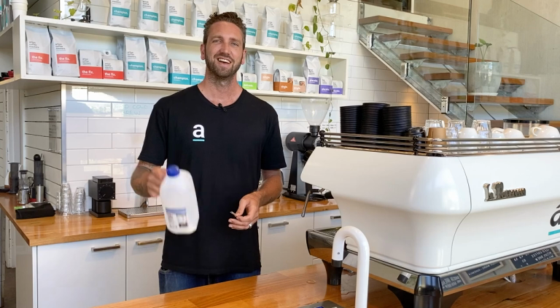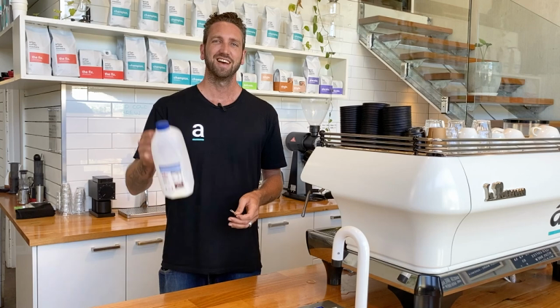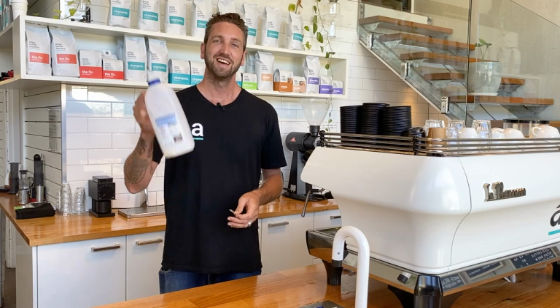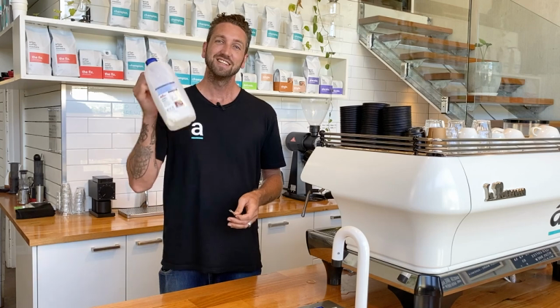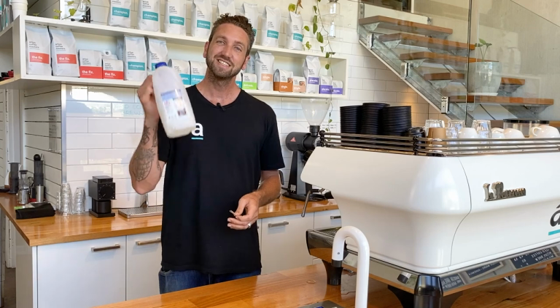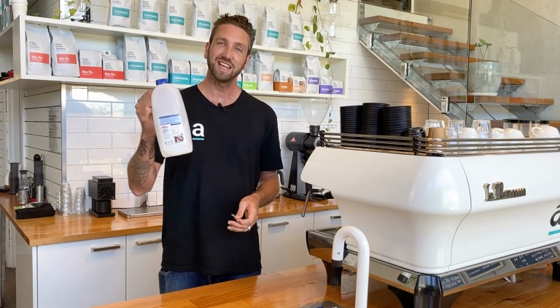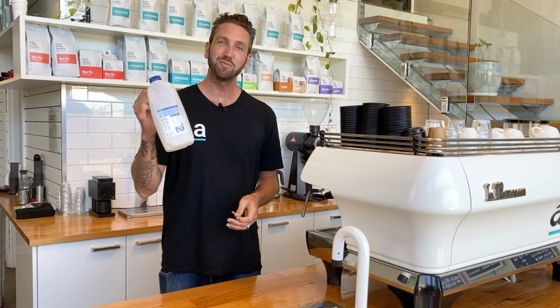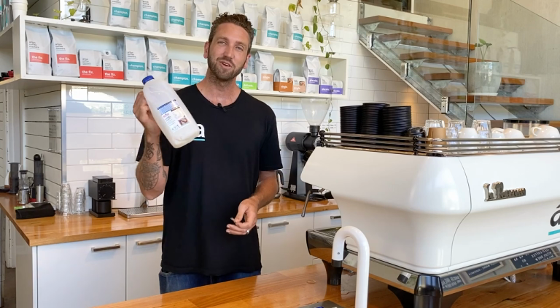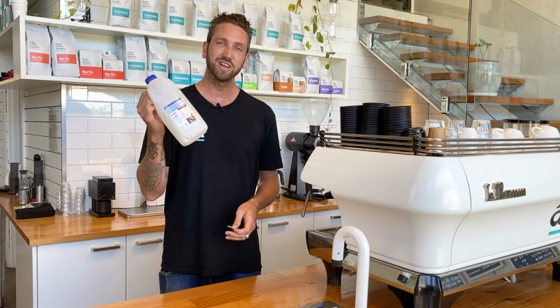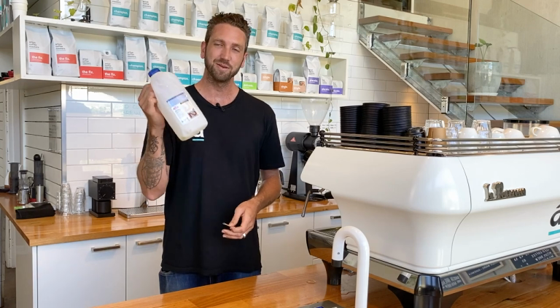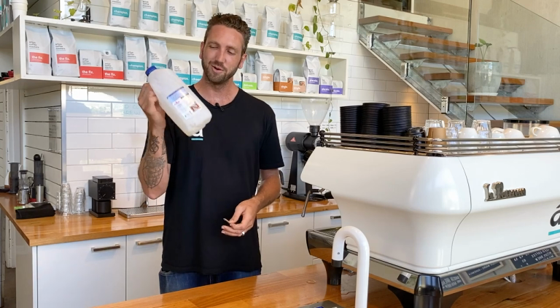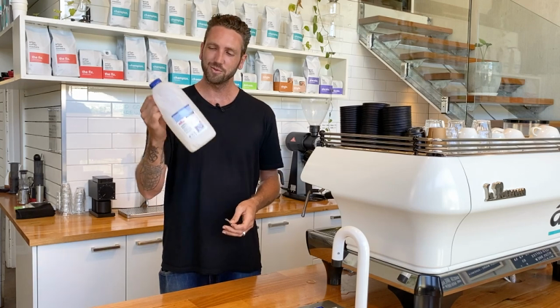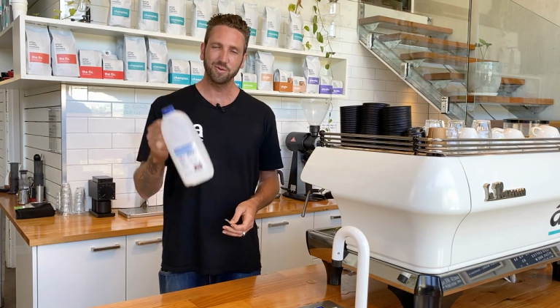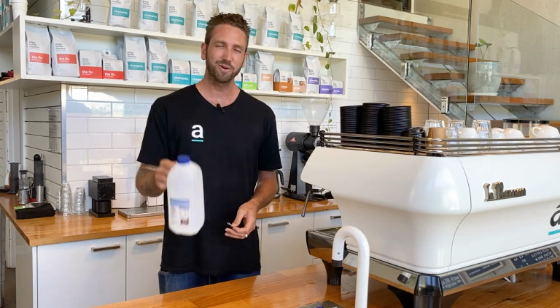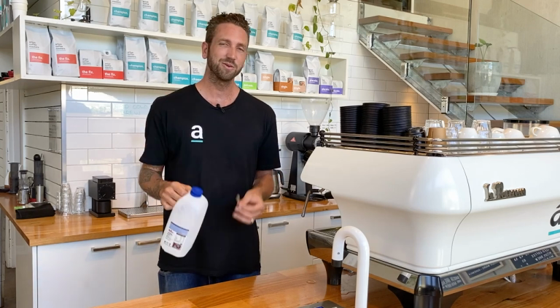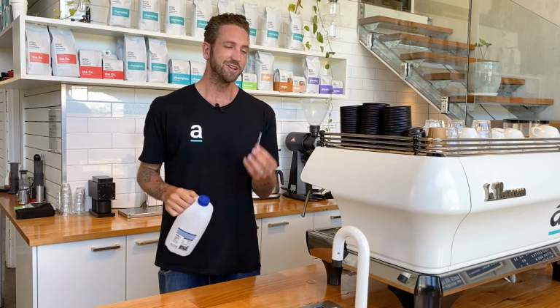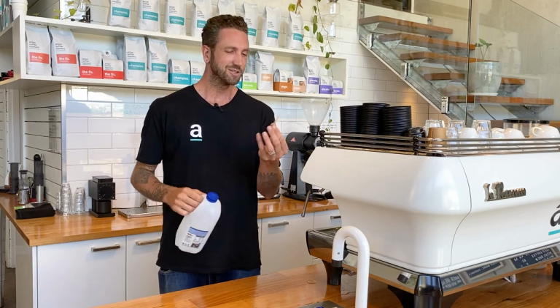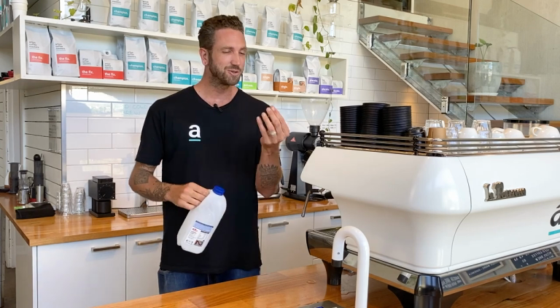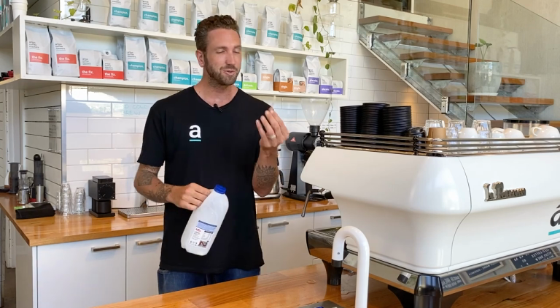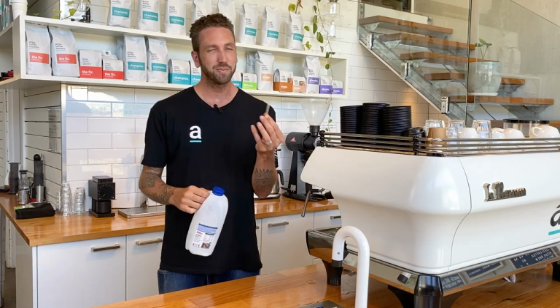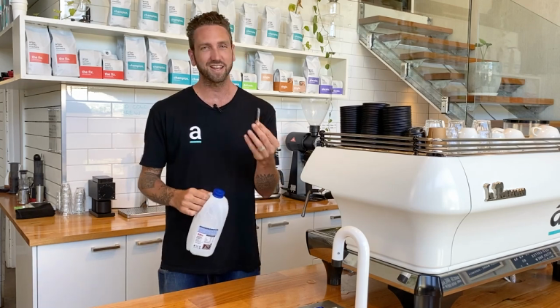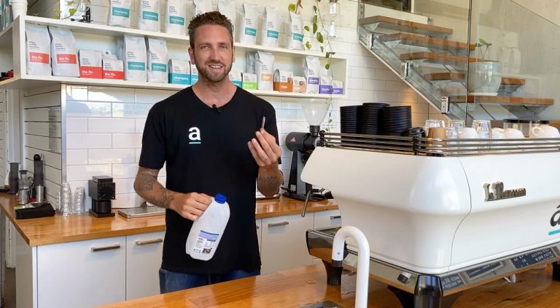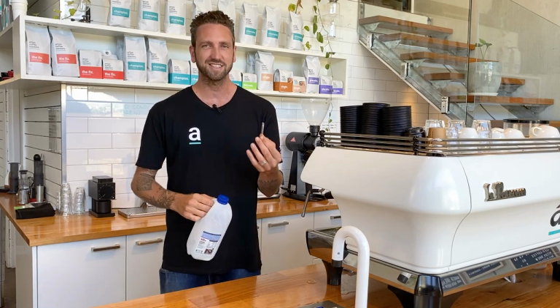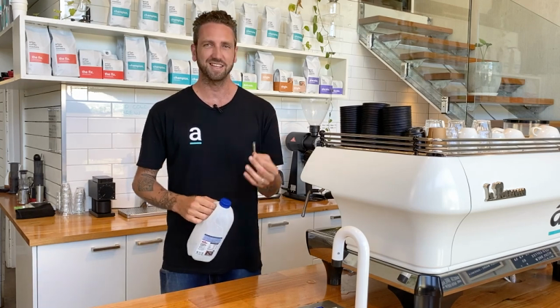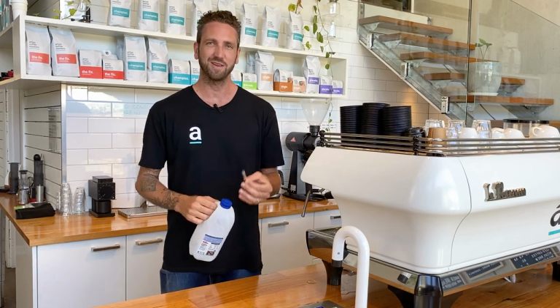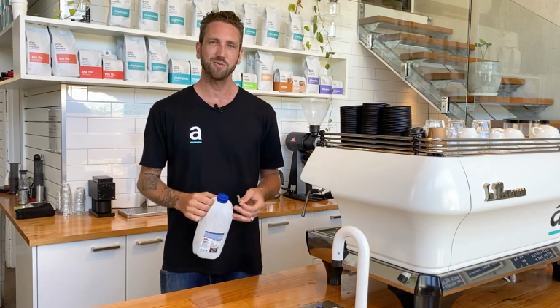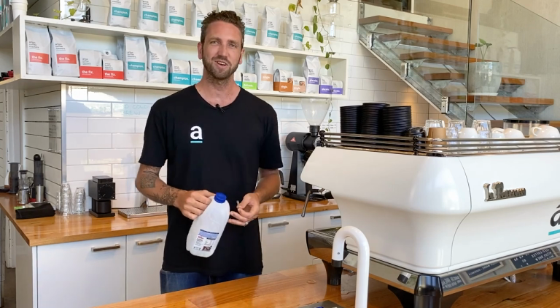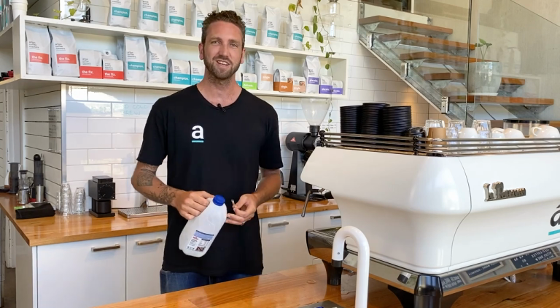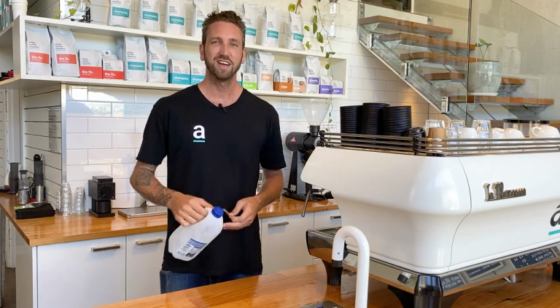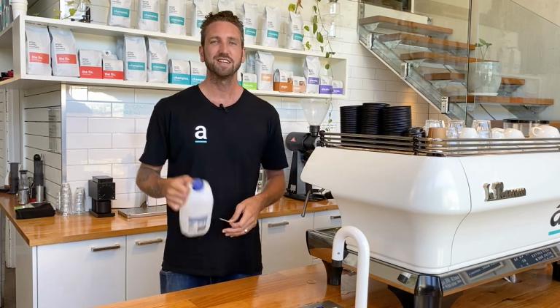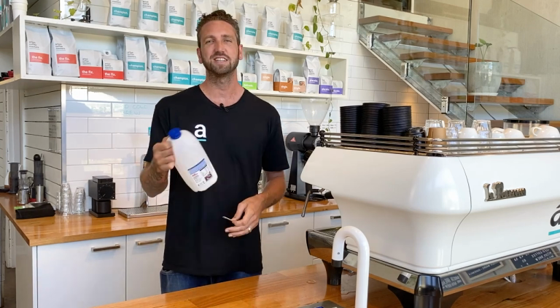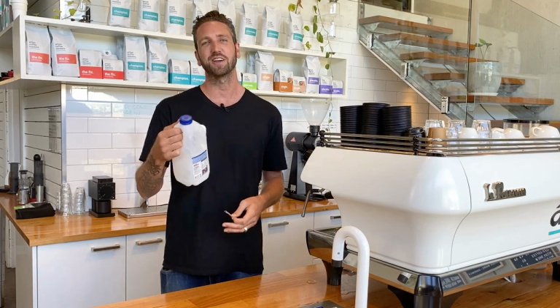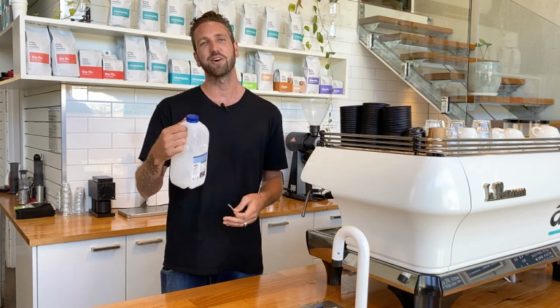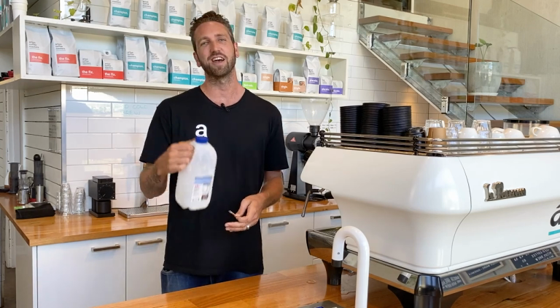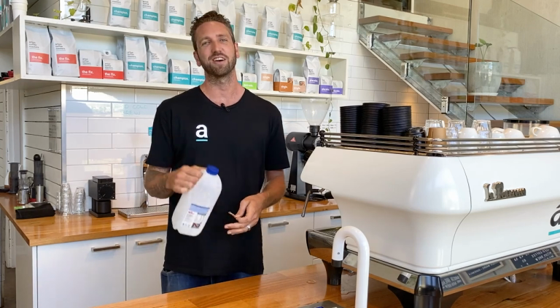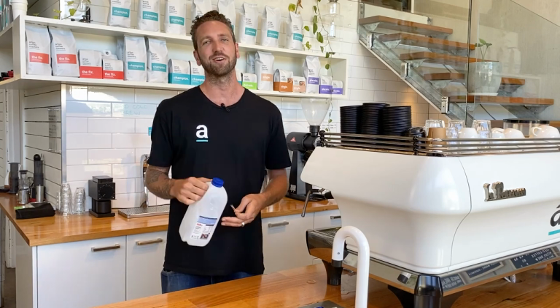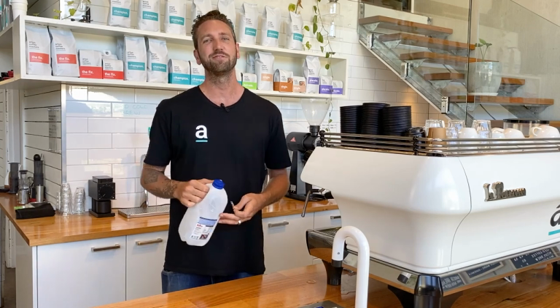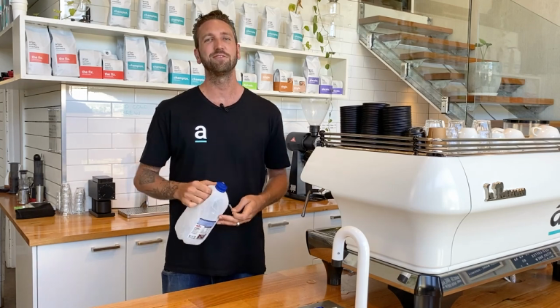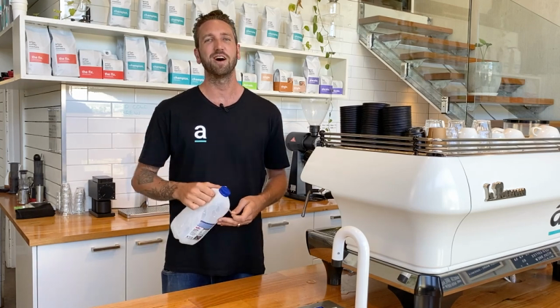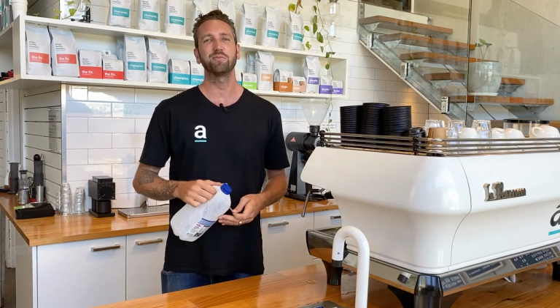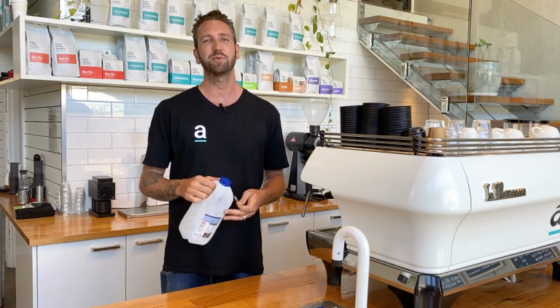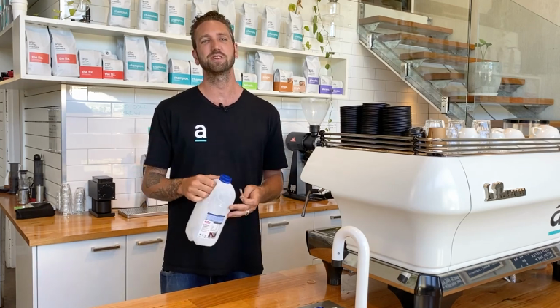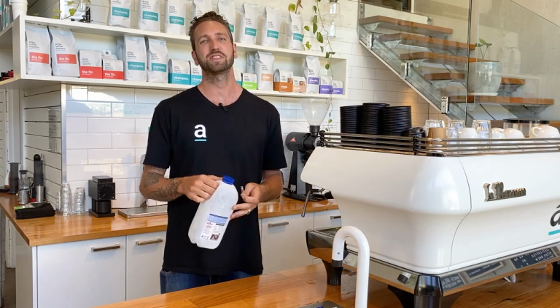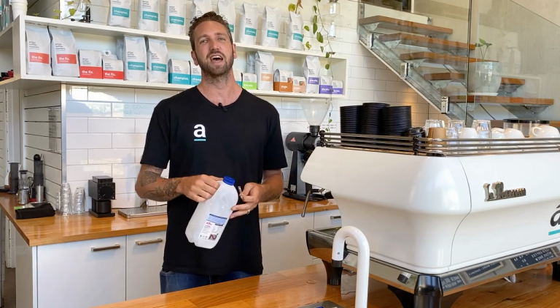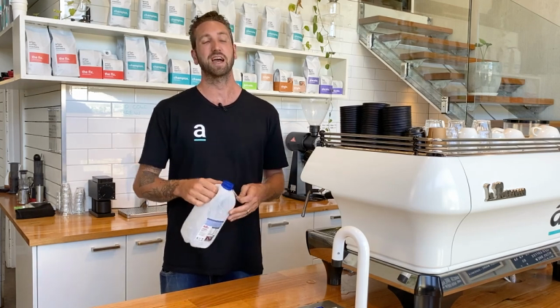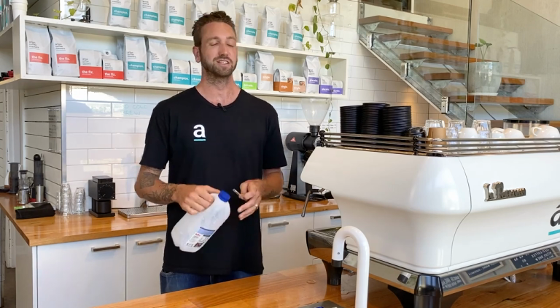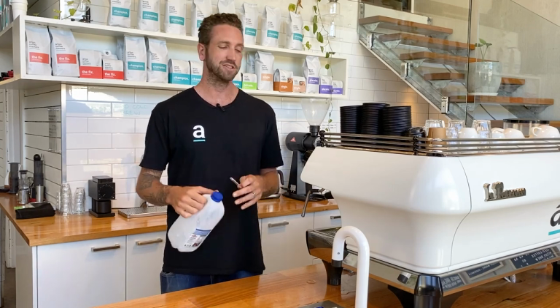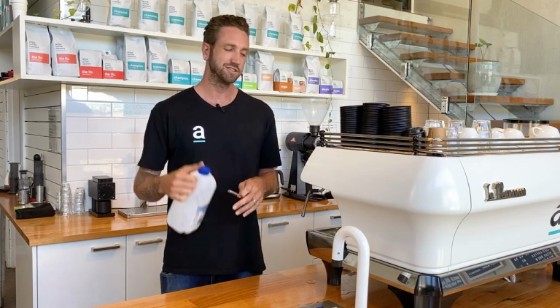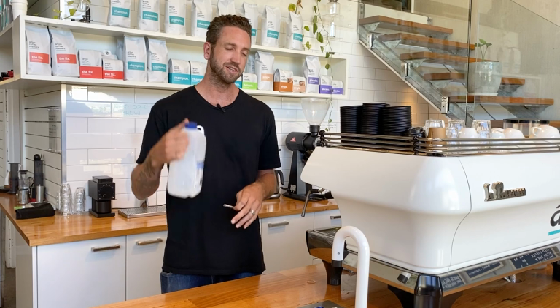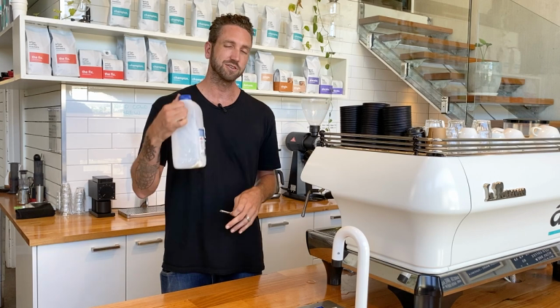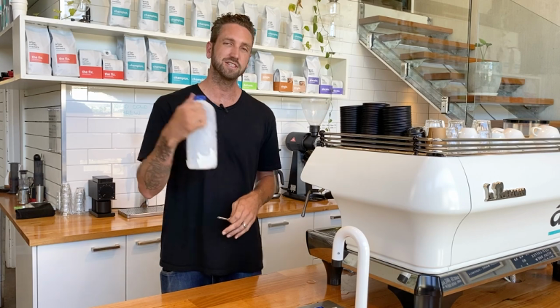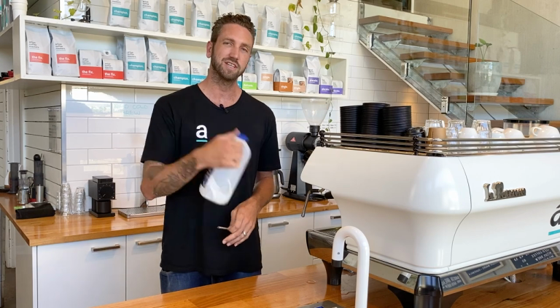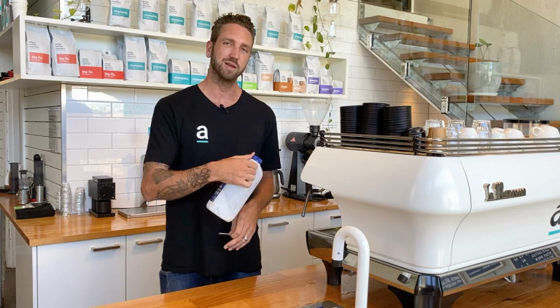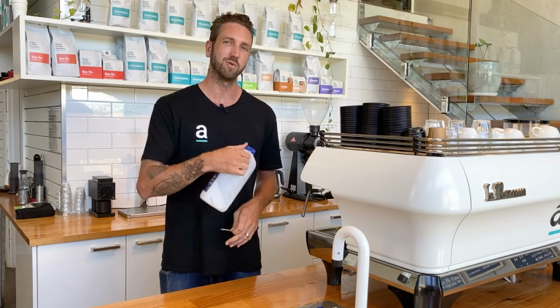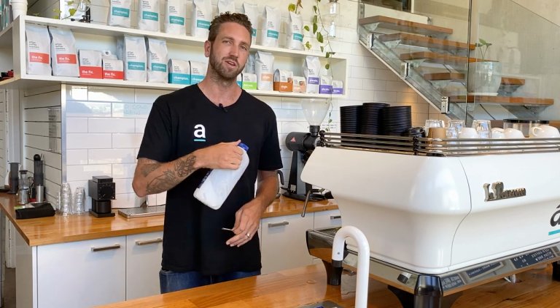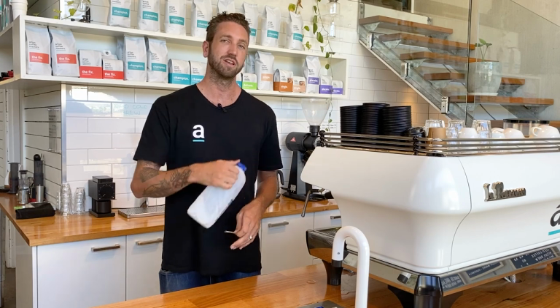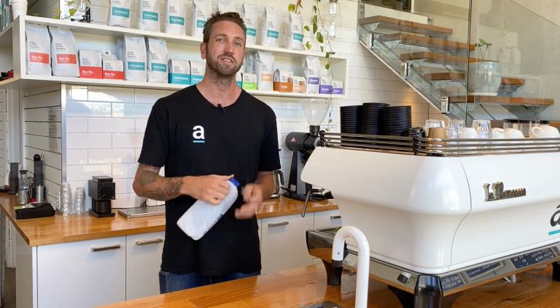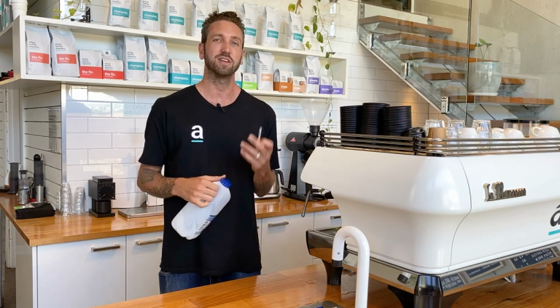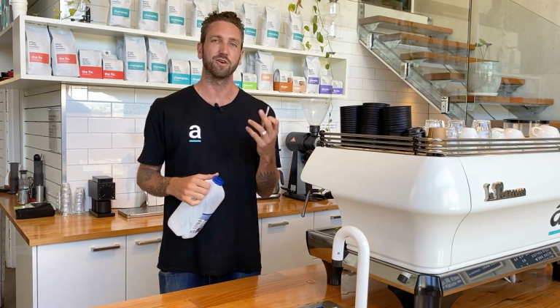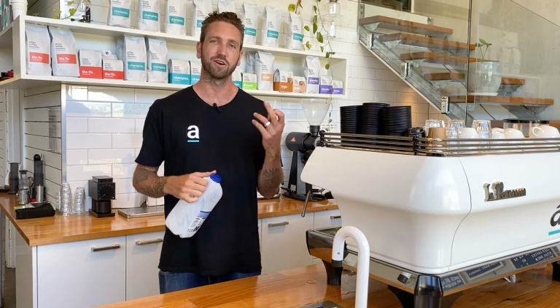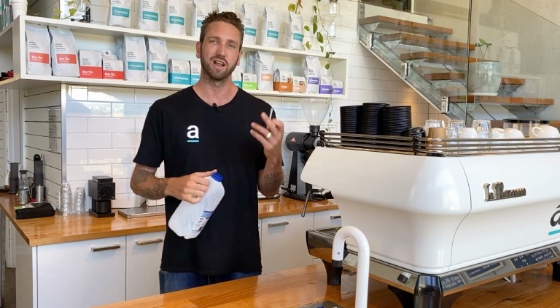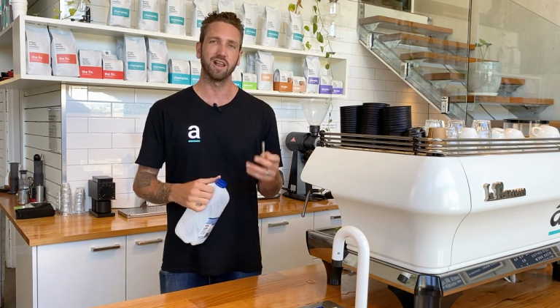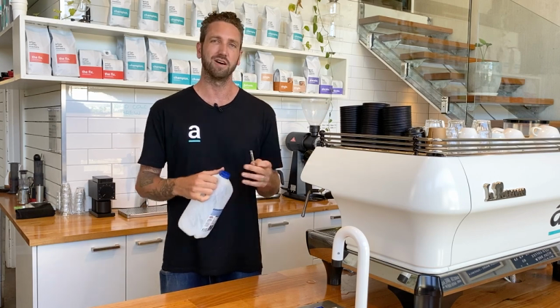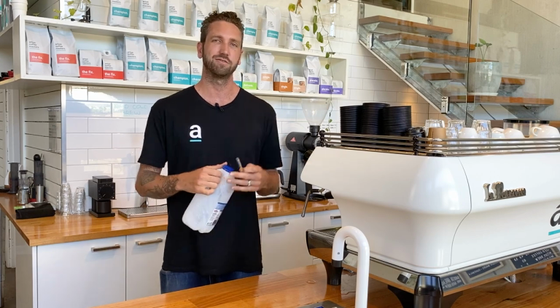Steam wand in a milk bottle? Toothpick in a steam wand? Stick around — I've got five barista hacks using your steam wand that you're gonna love.